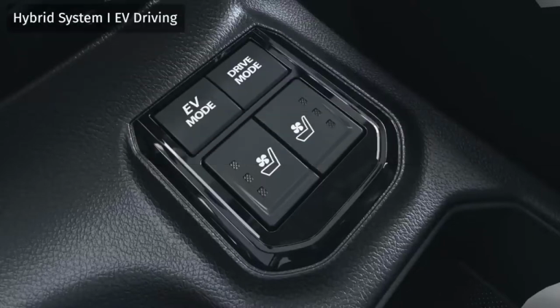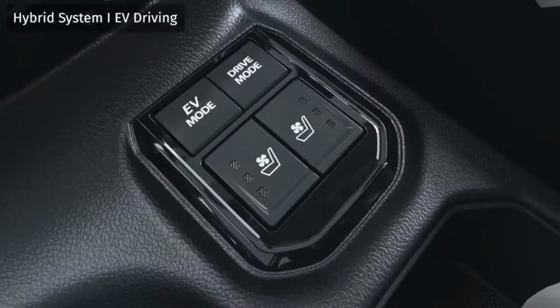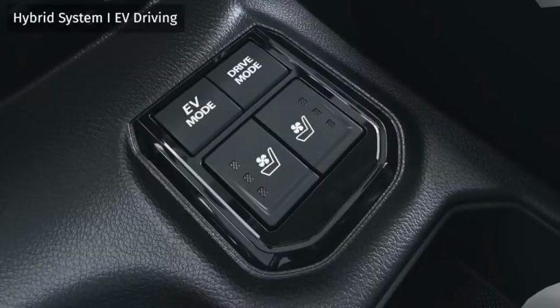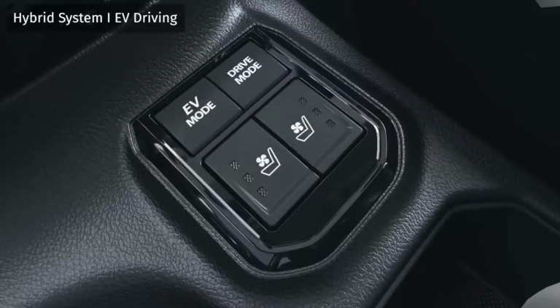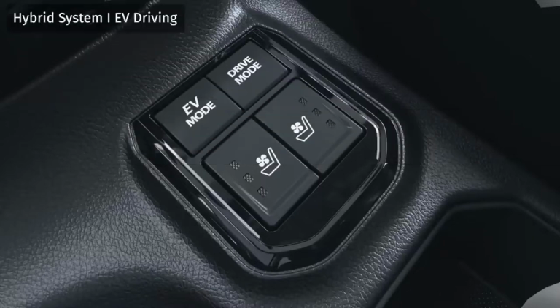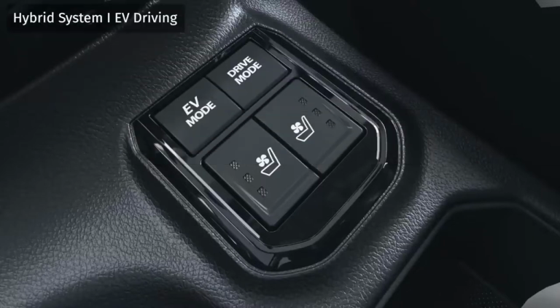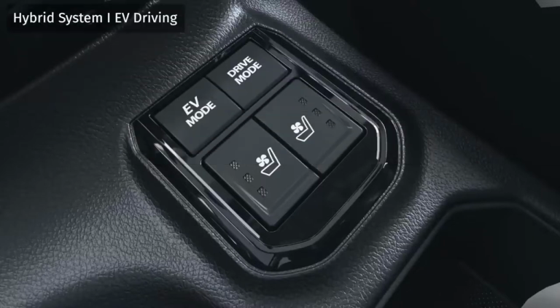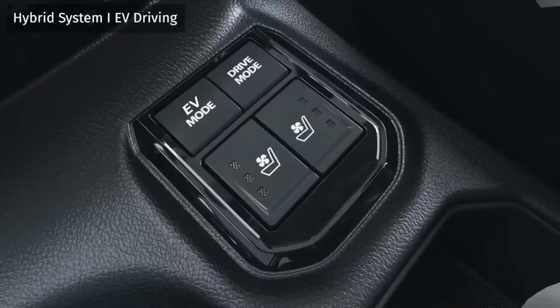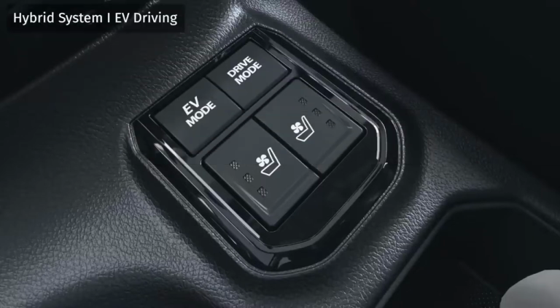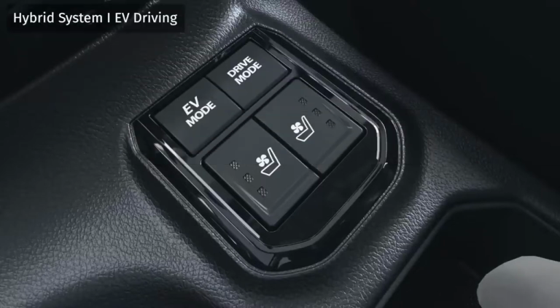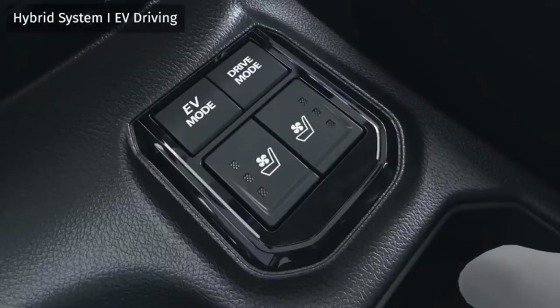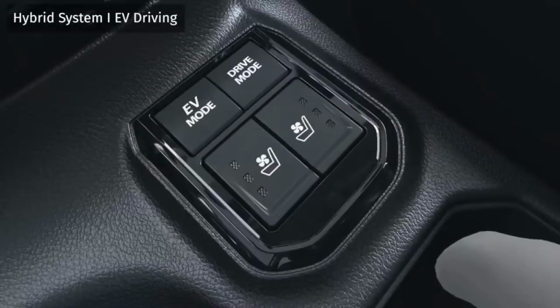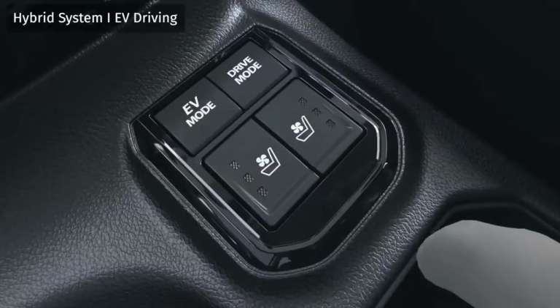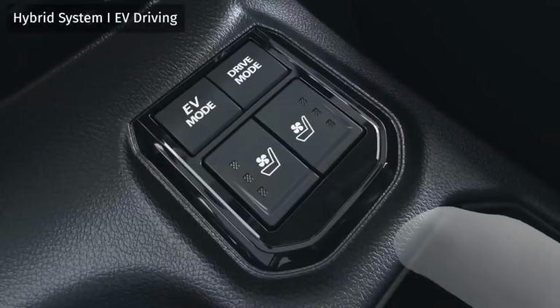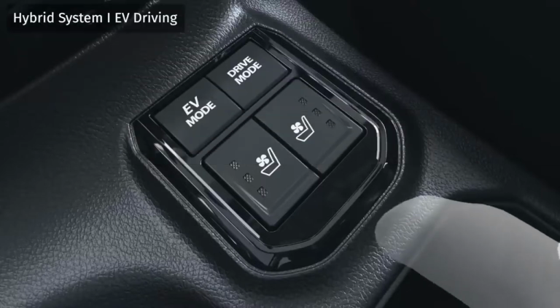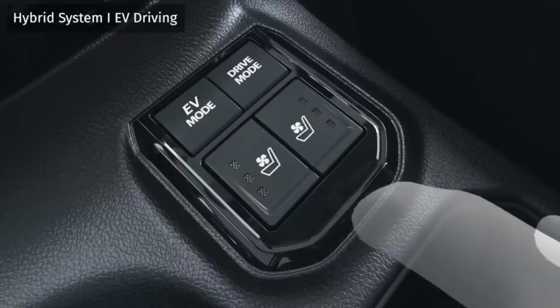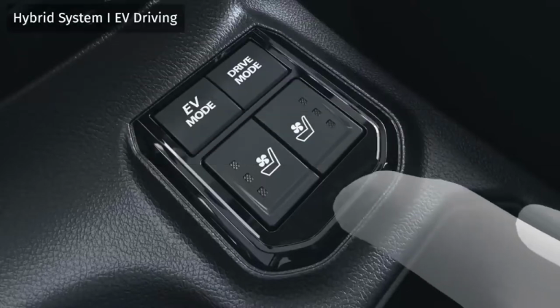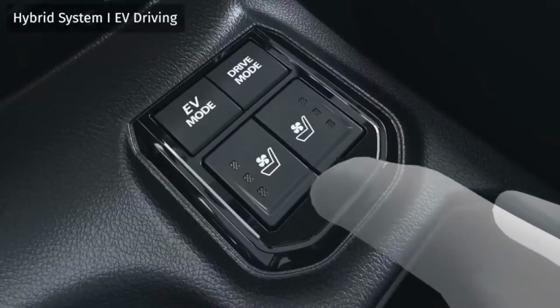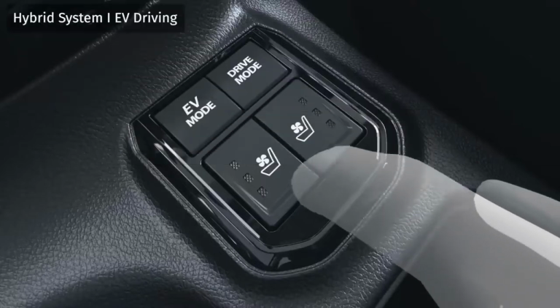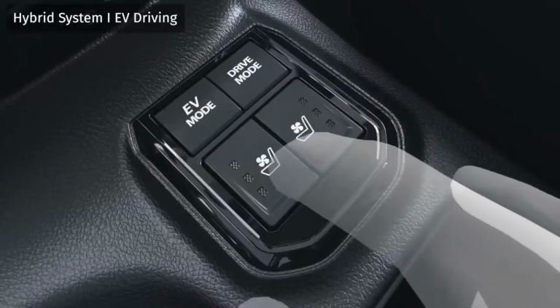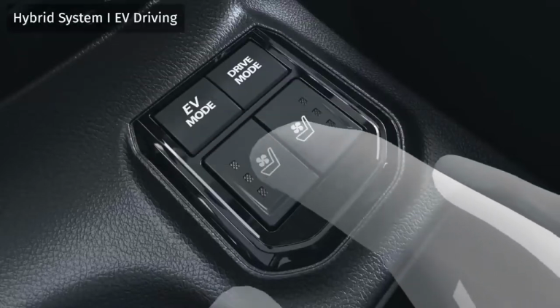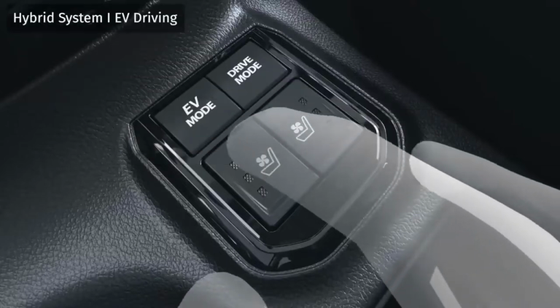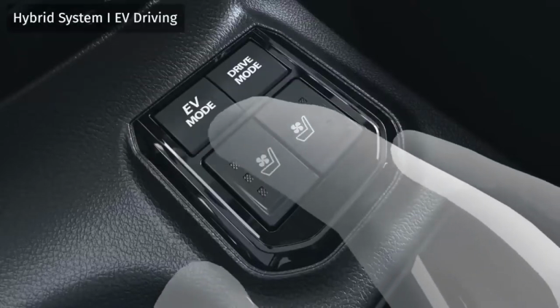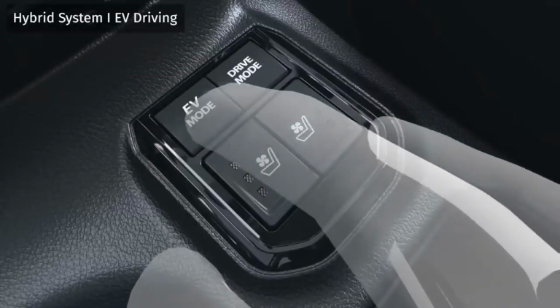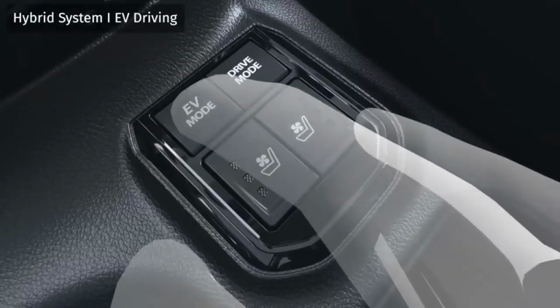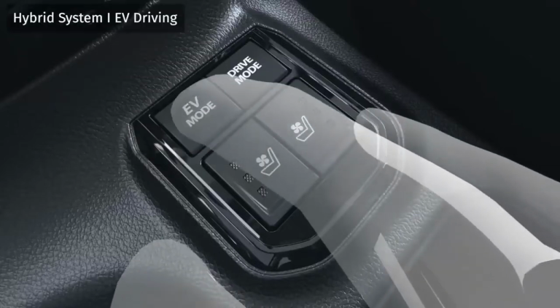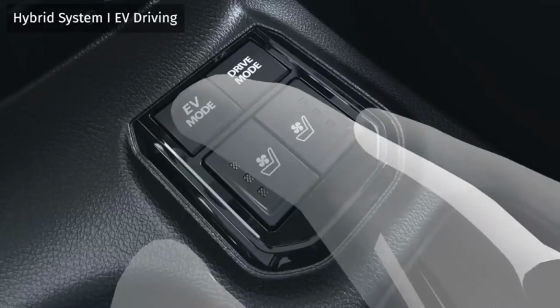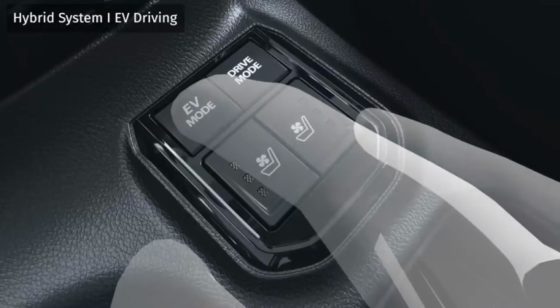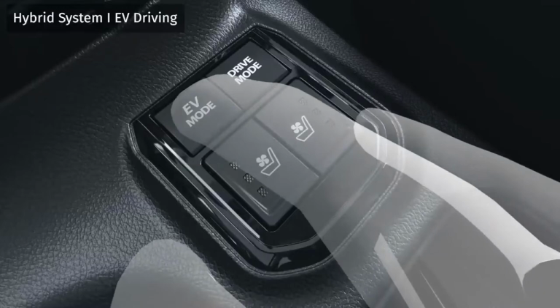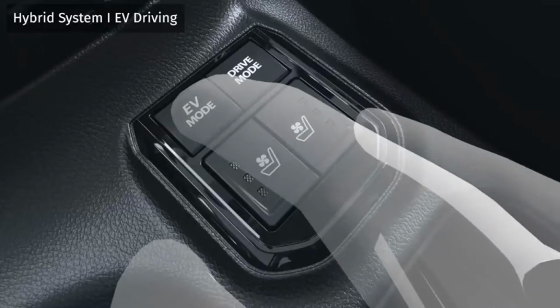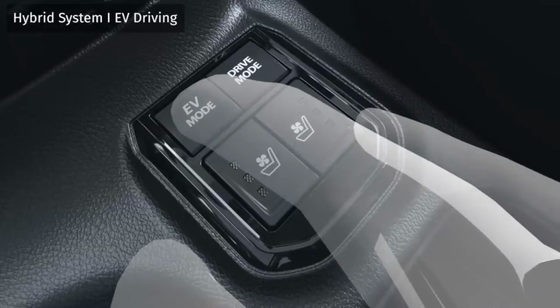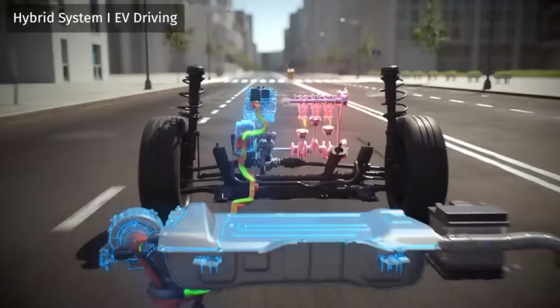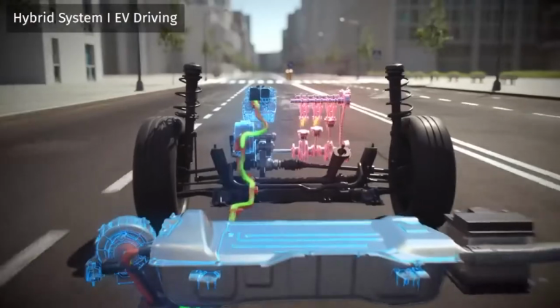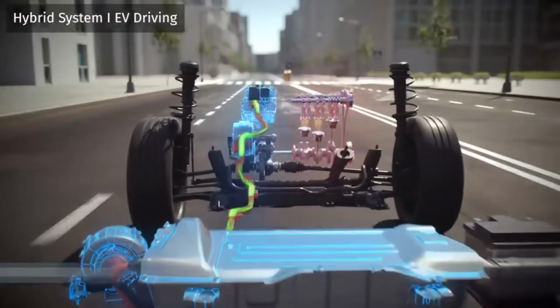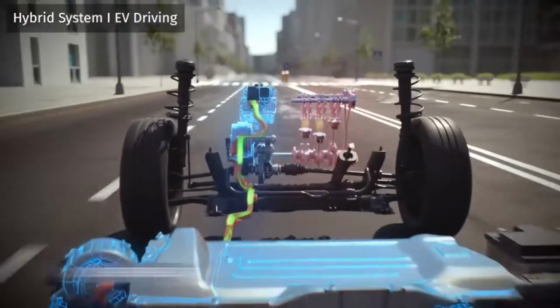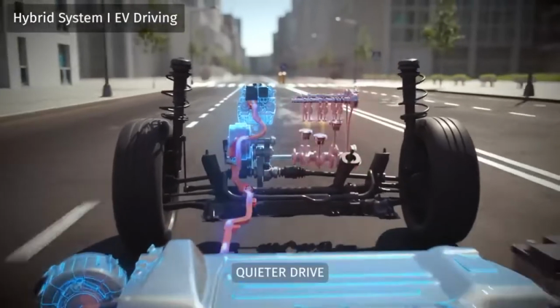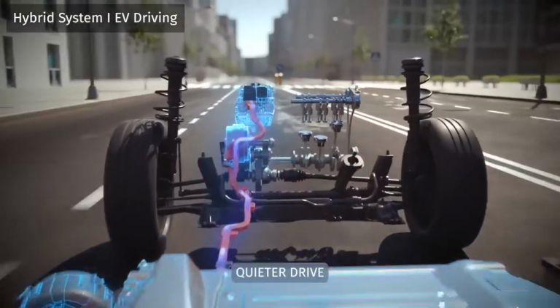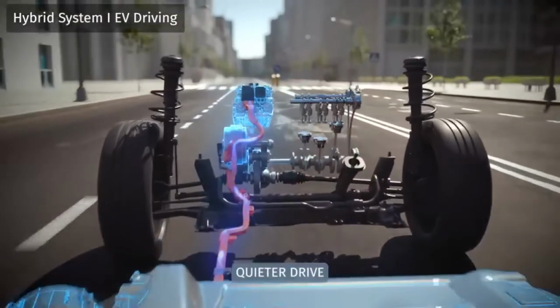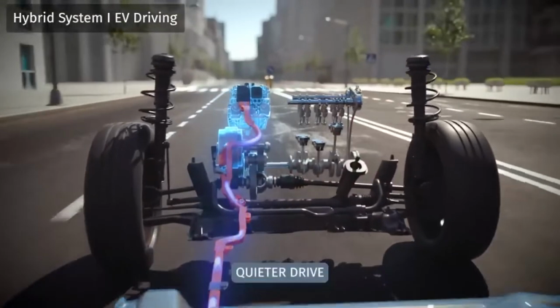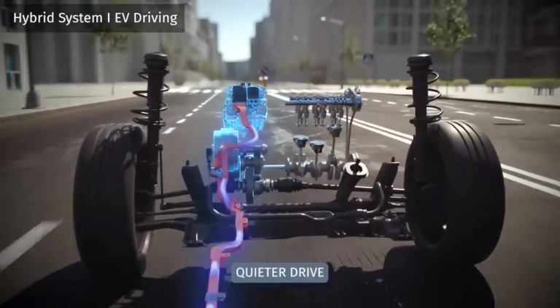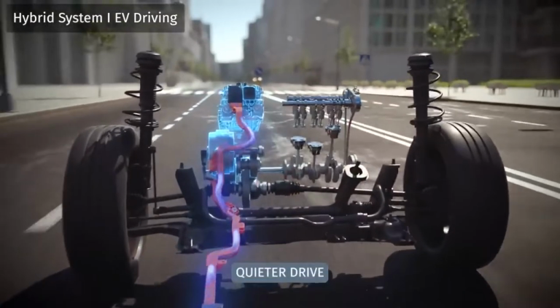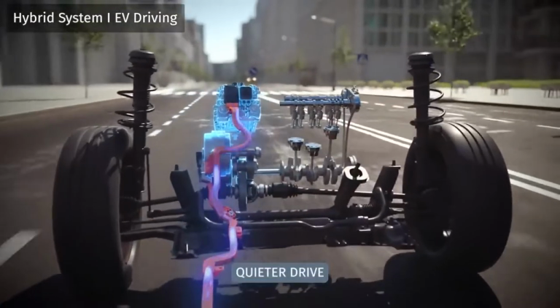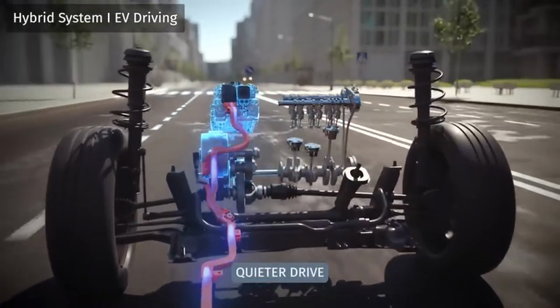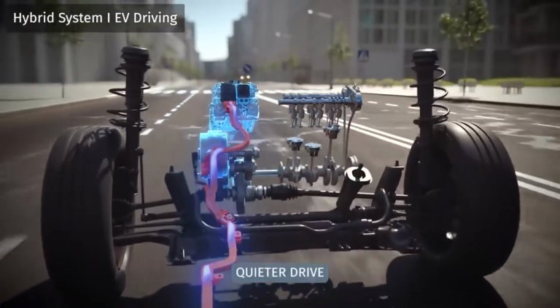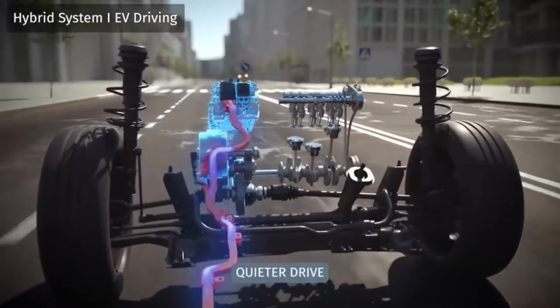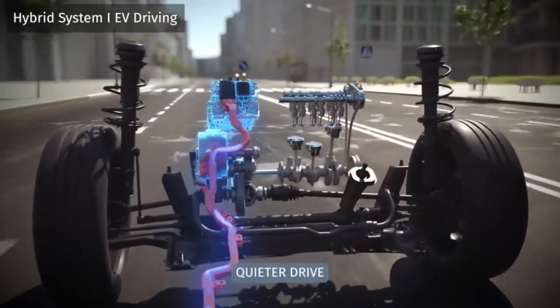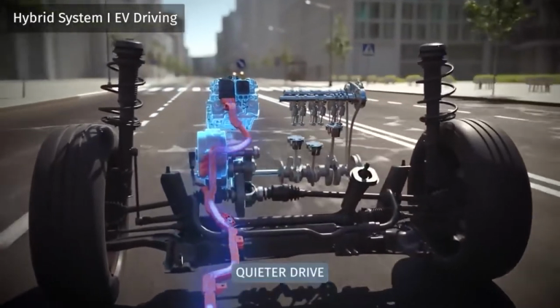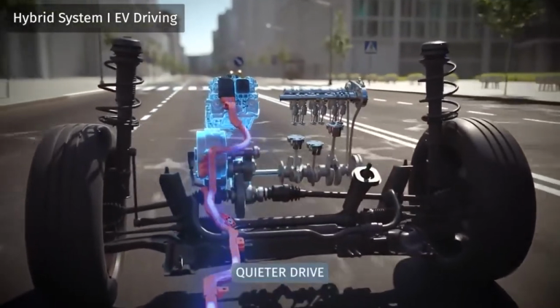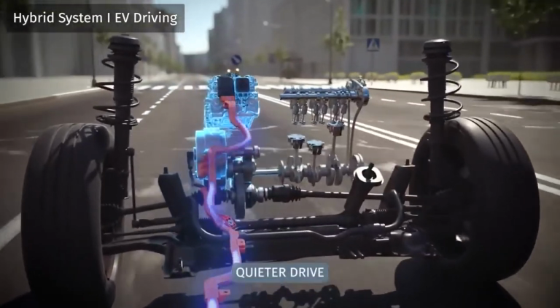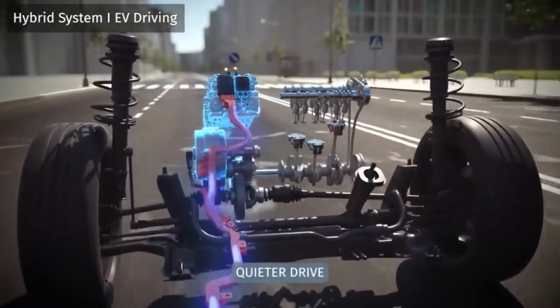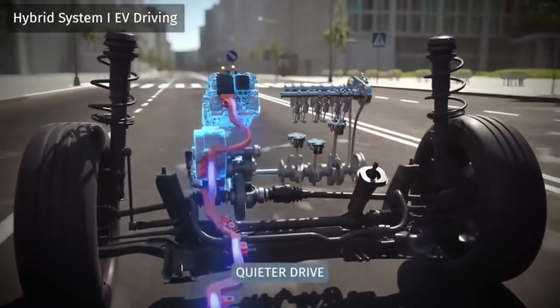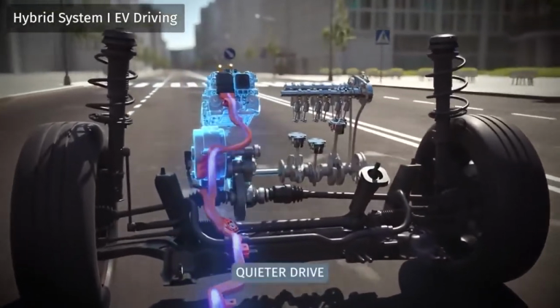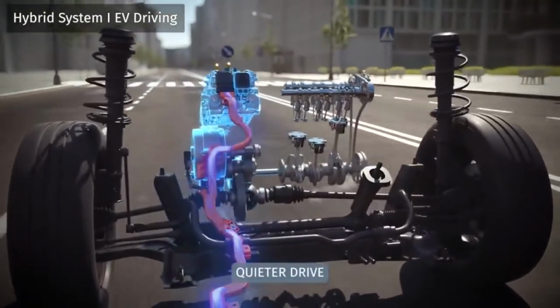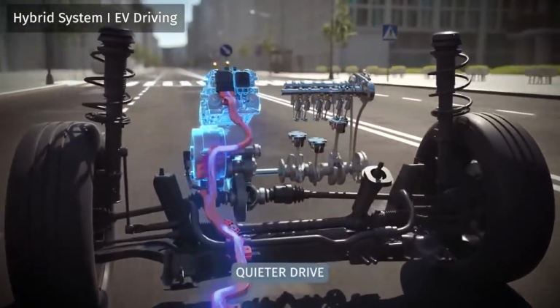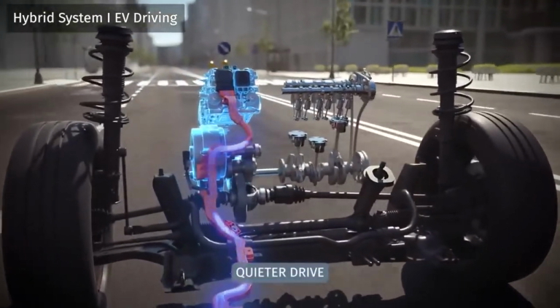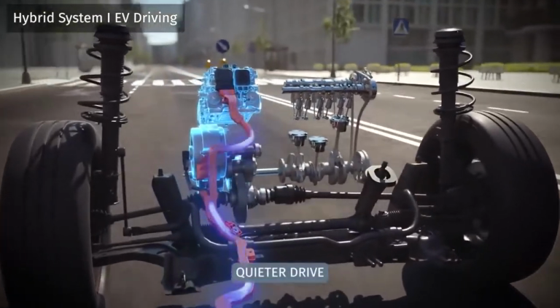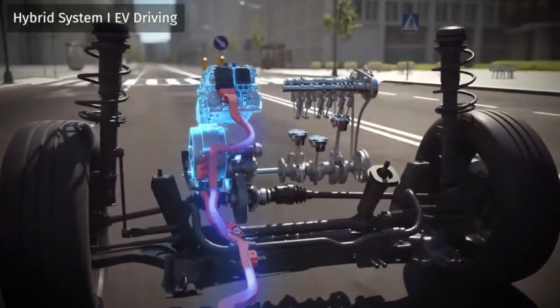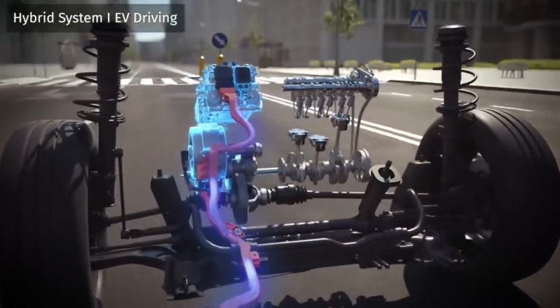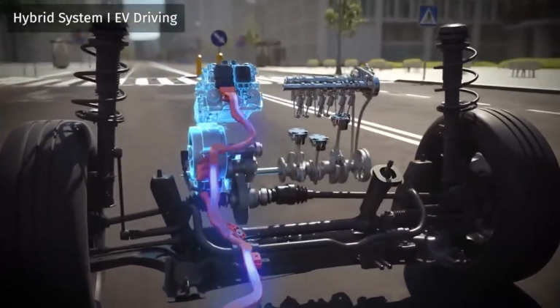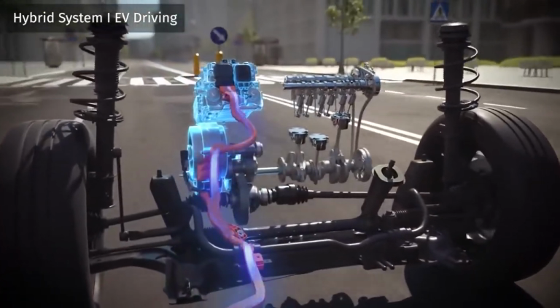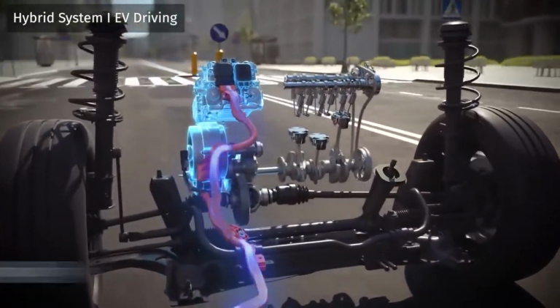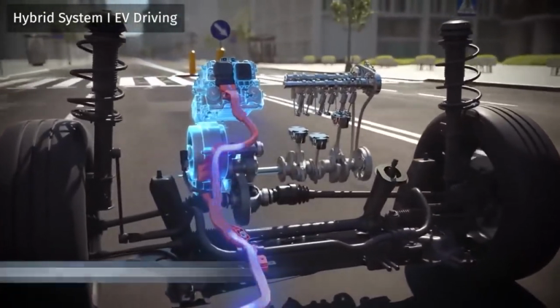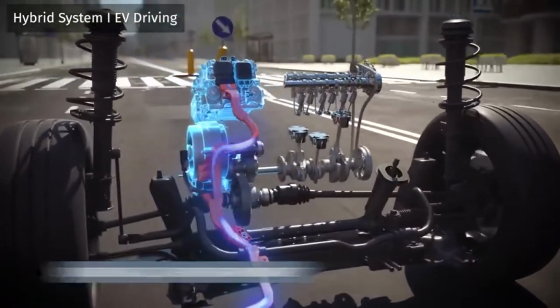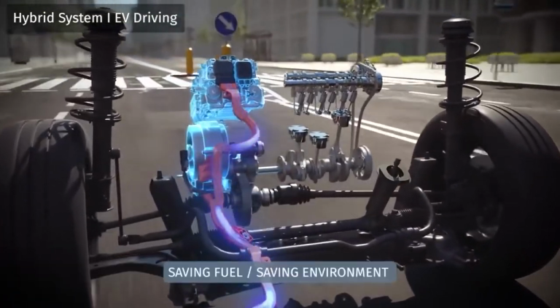In EV mode, the electric motor takes over. The vehicle runs quietly, powered only by the energy from the battery.